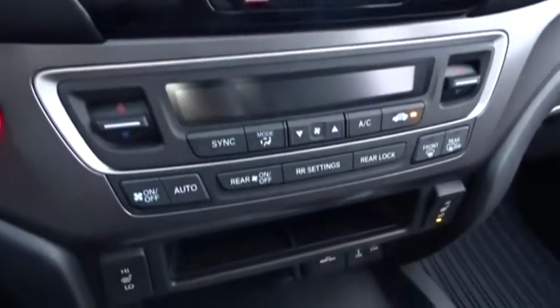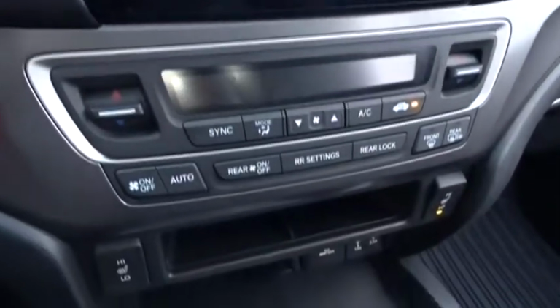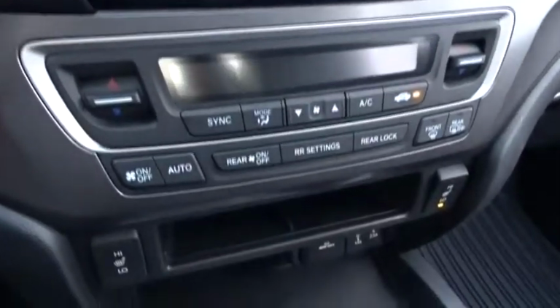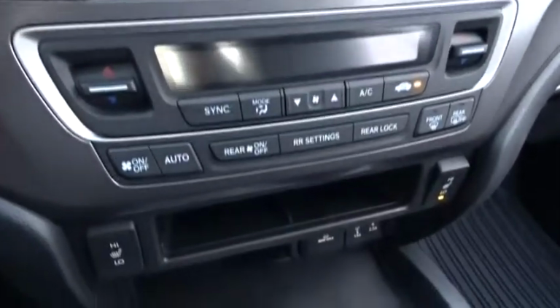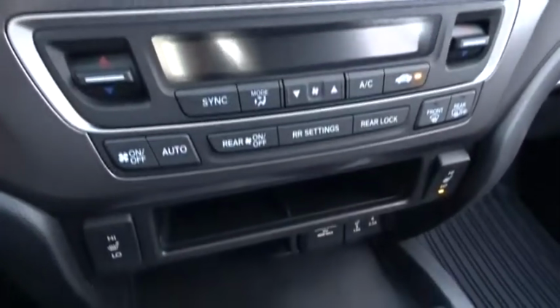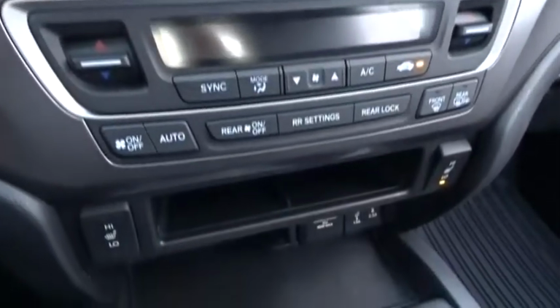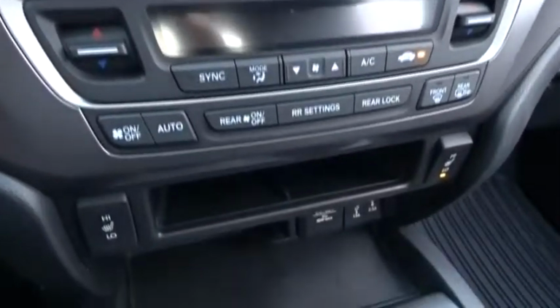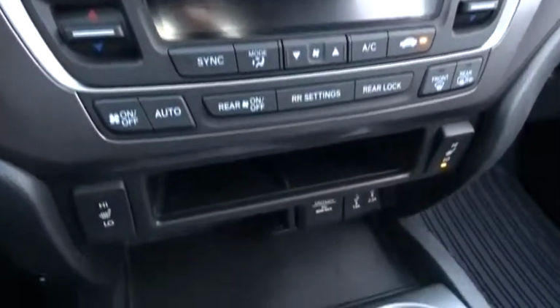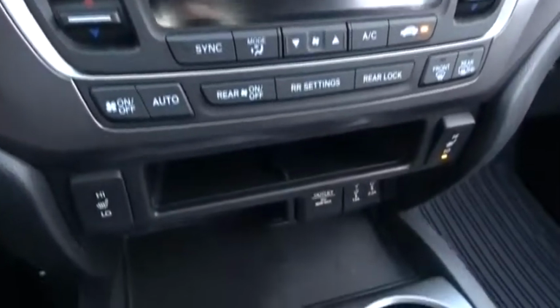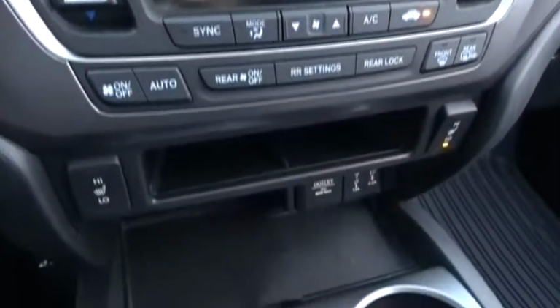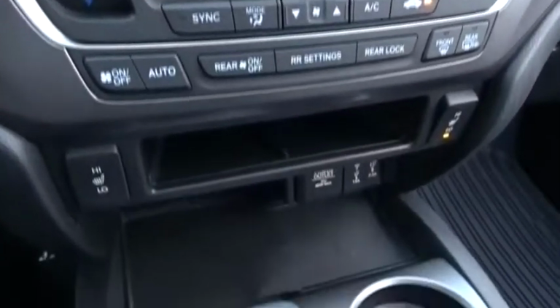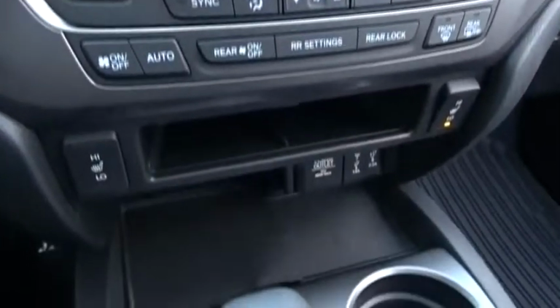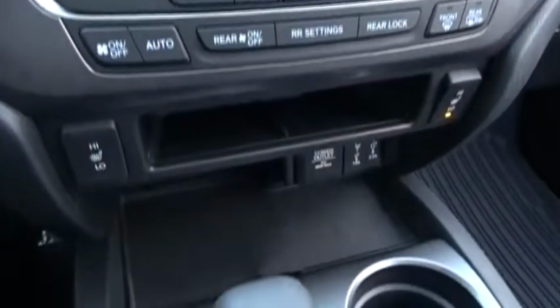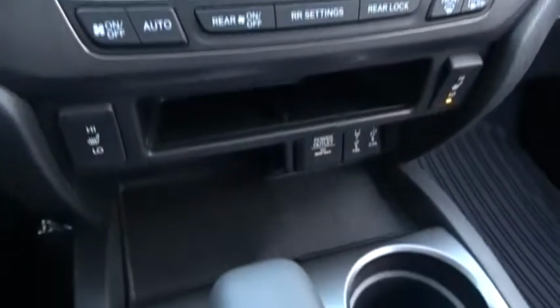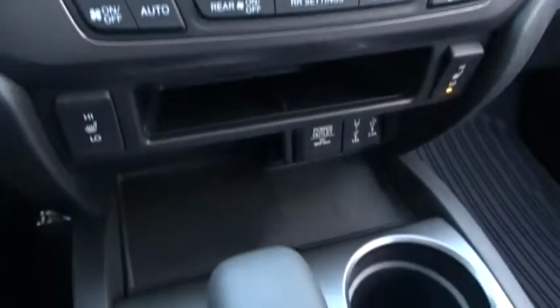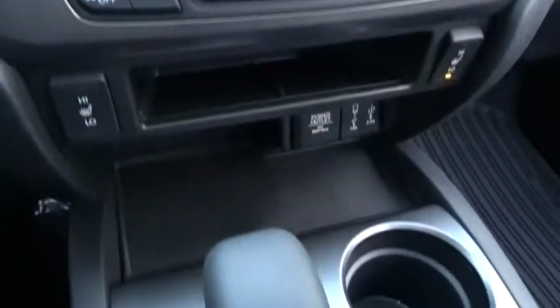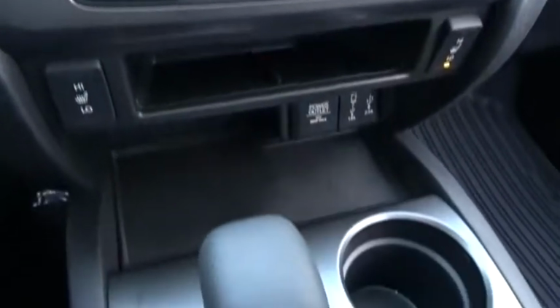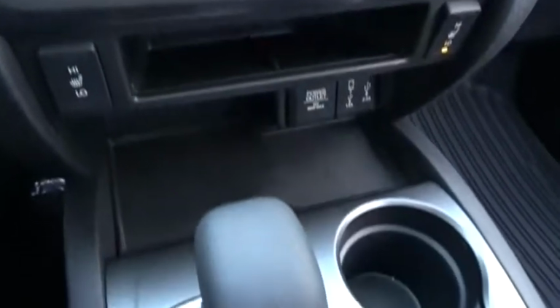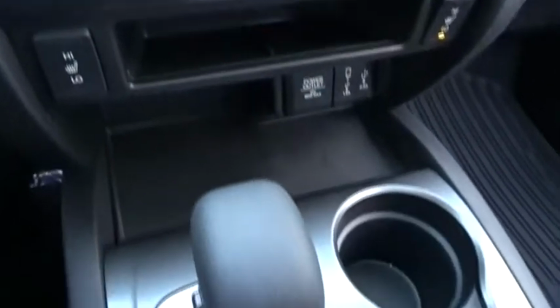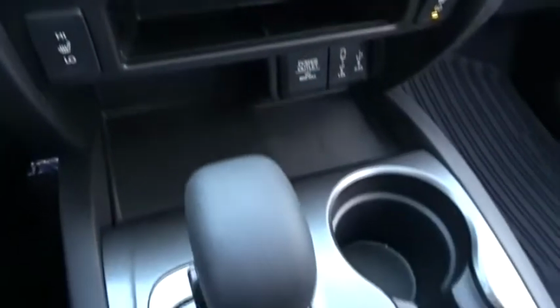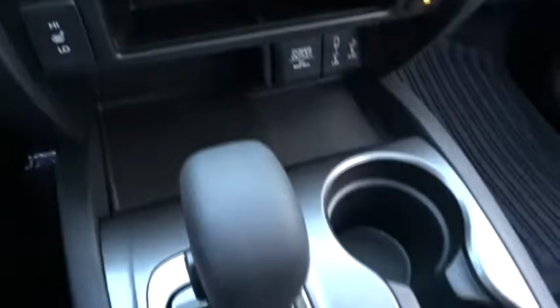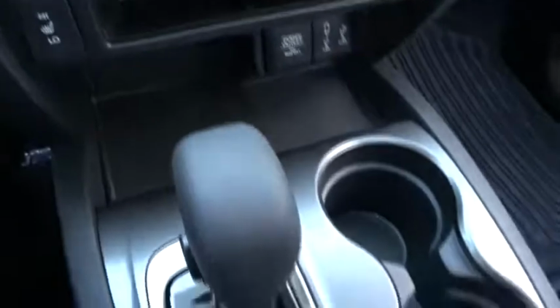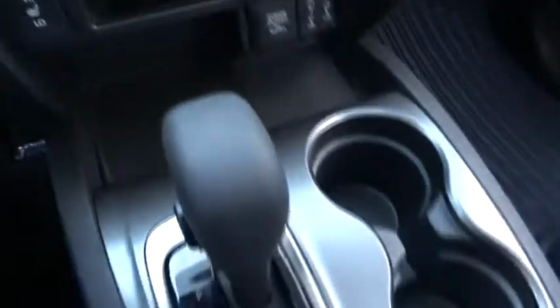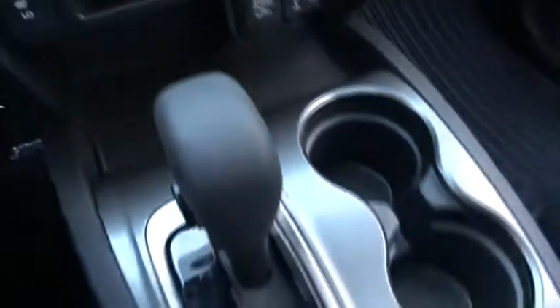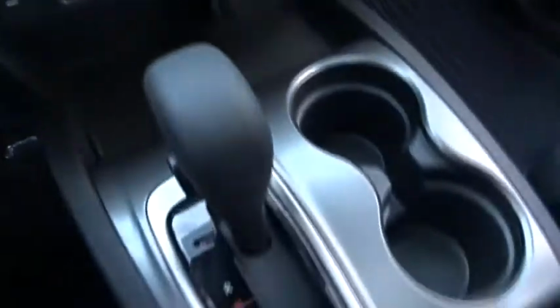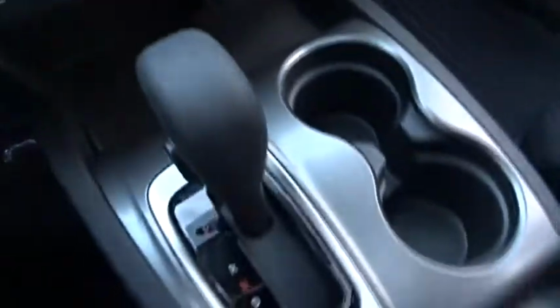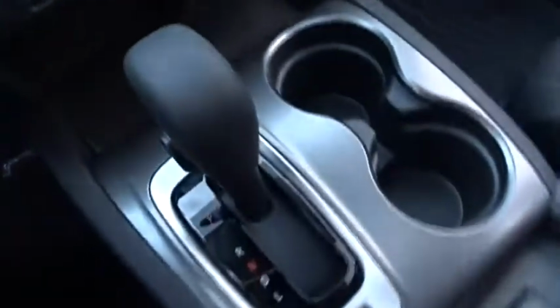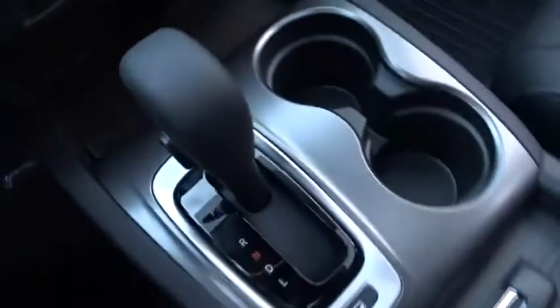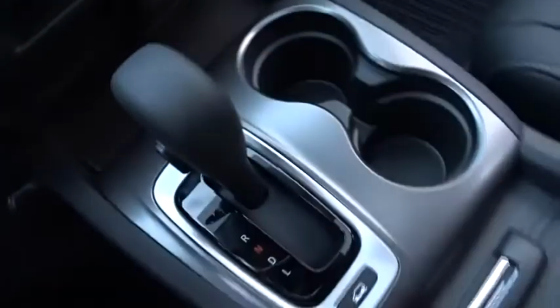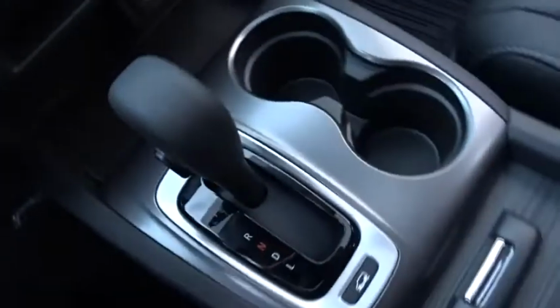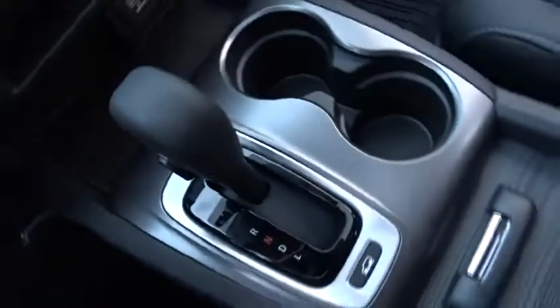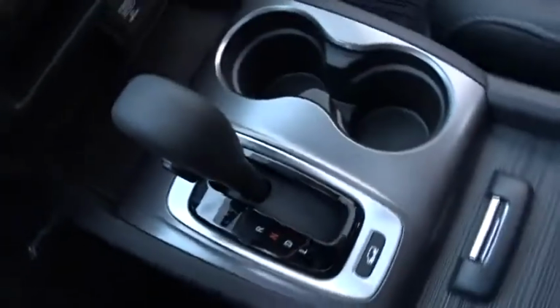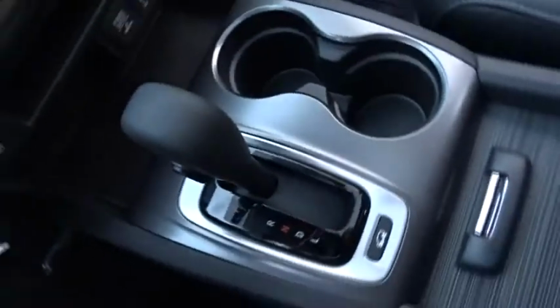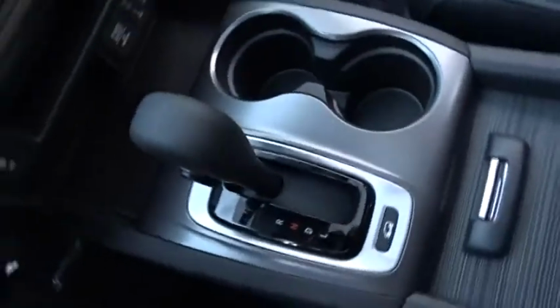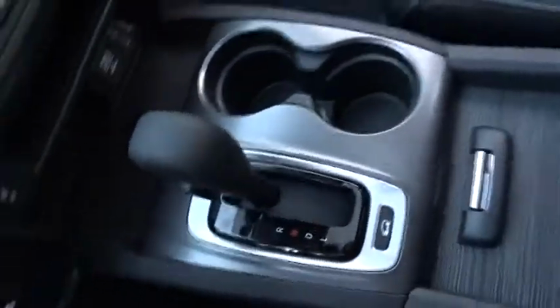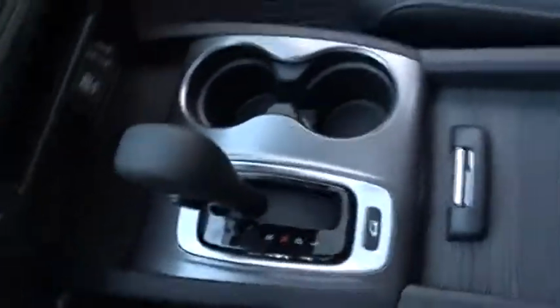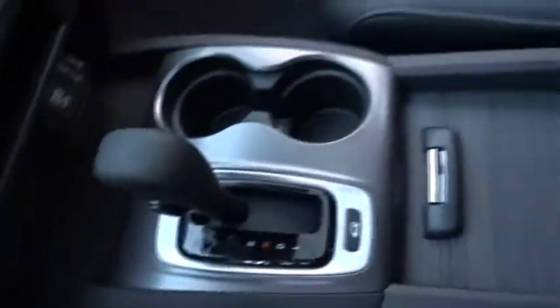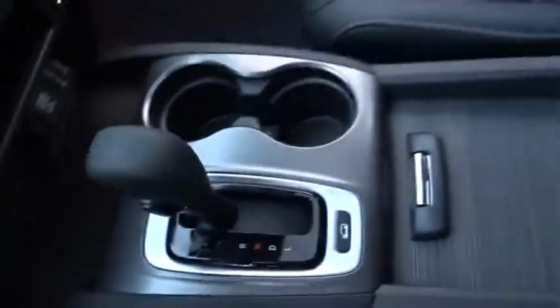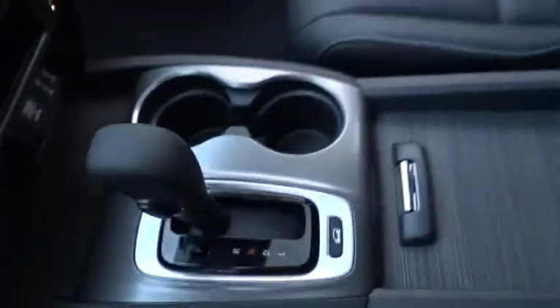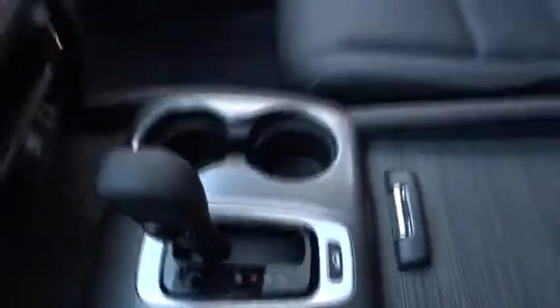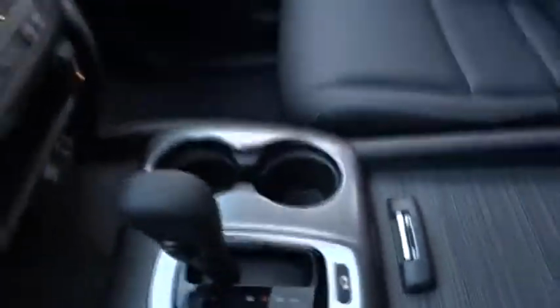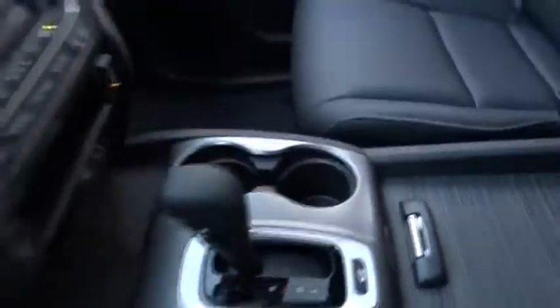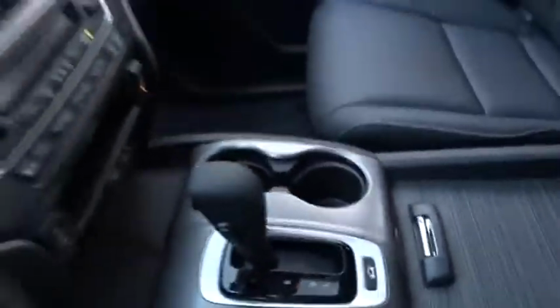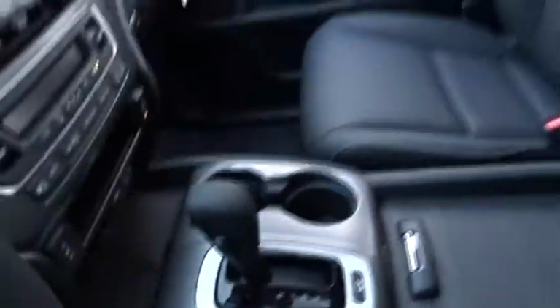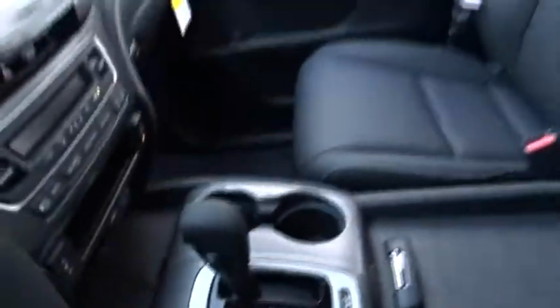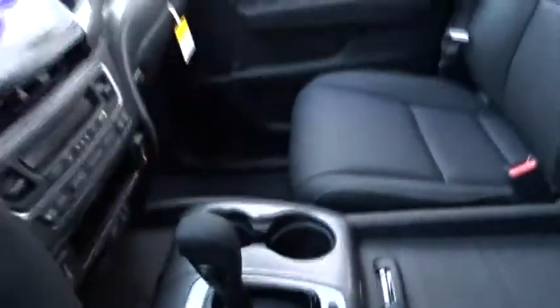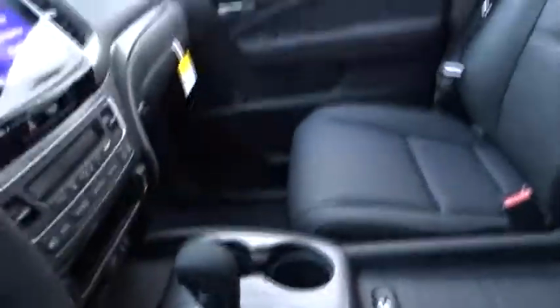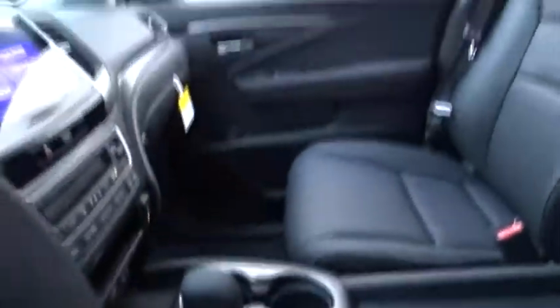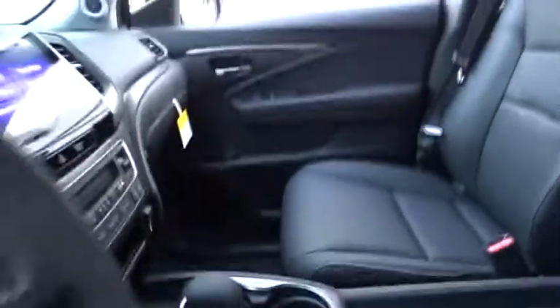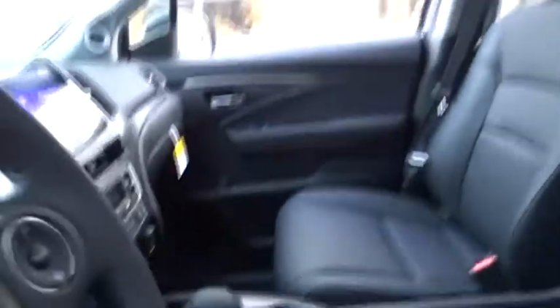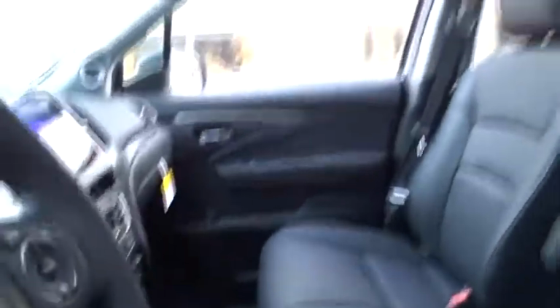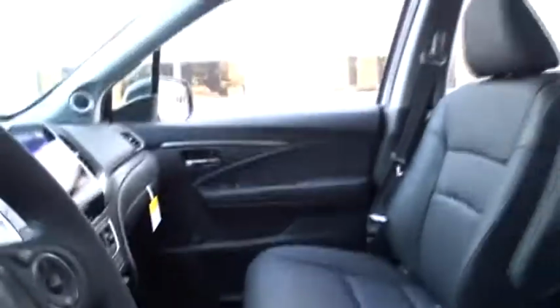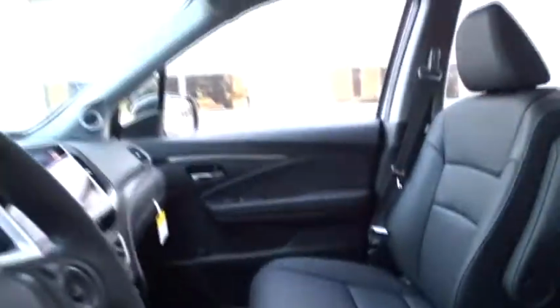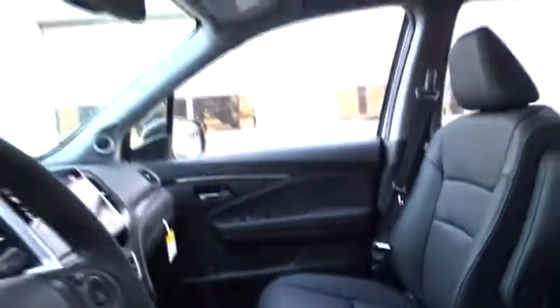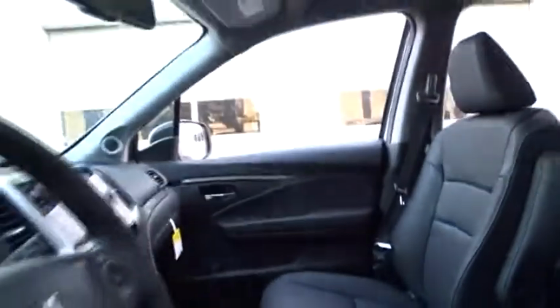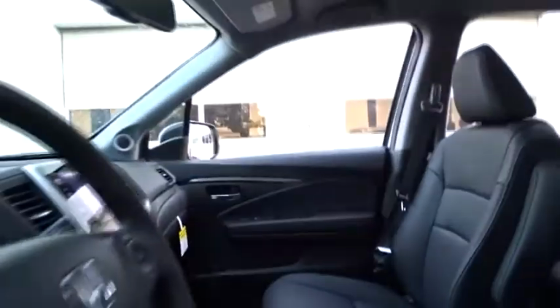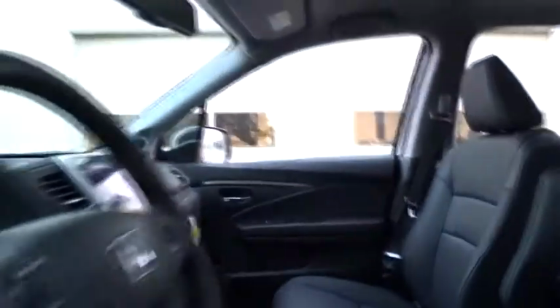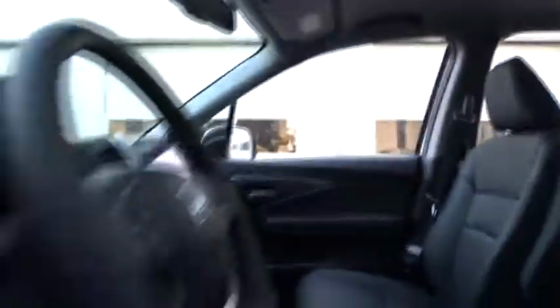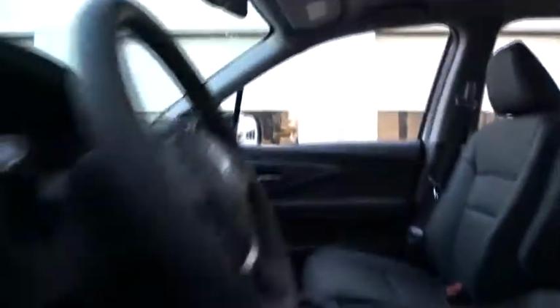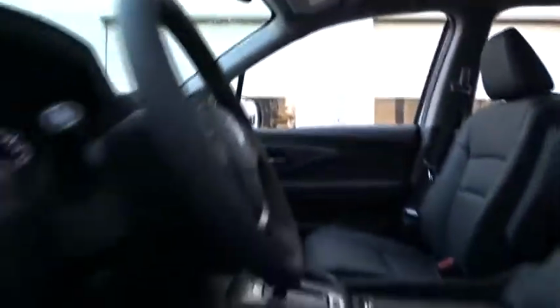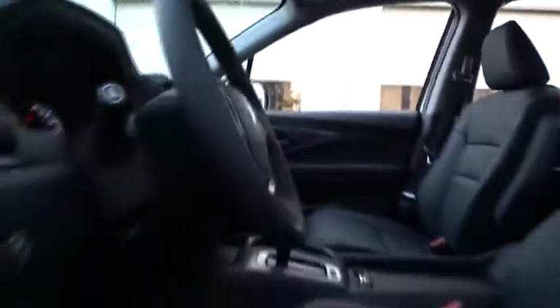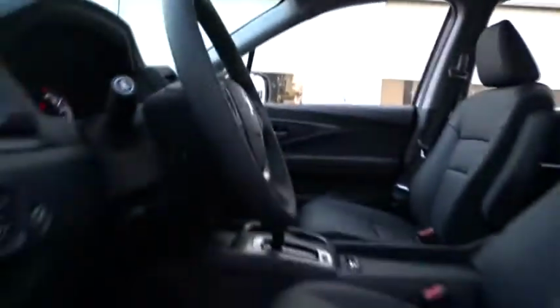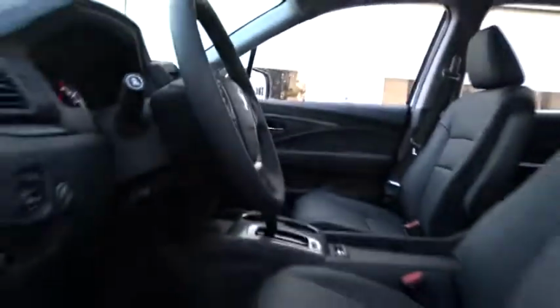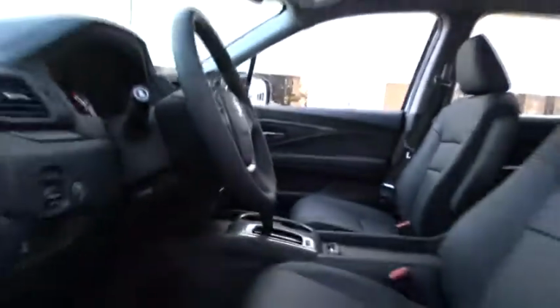Overhead console. Tachometer. Brake assist. Wouldn't you look great in this vehicle? Stop in today and see for yourself.